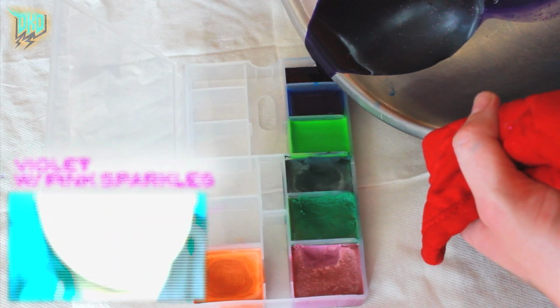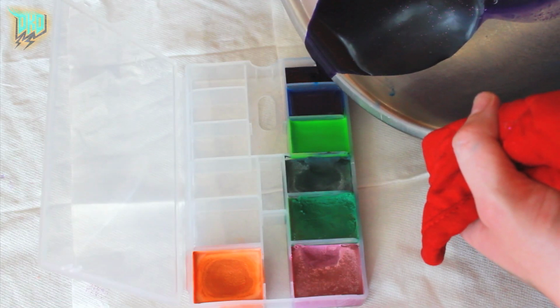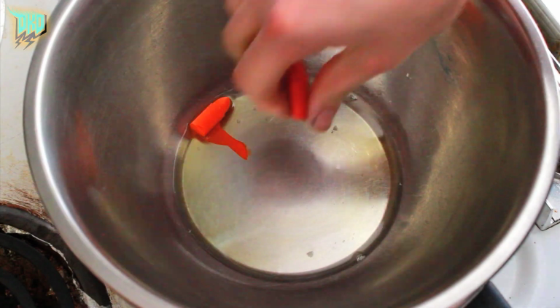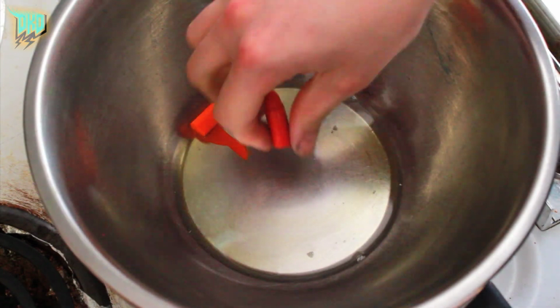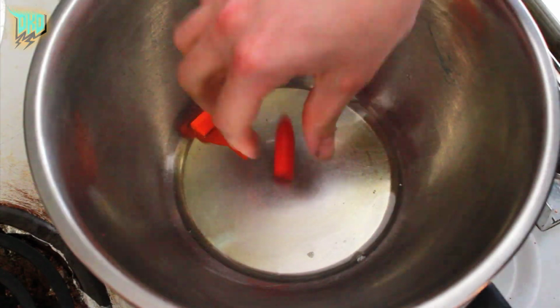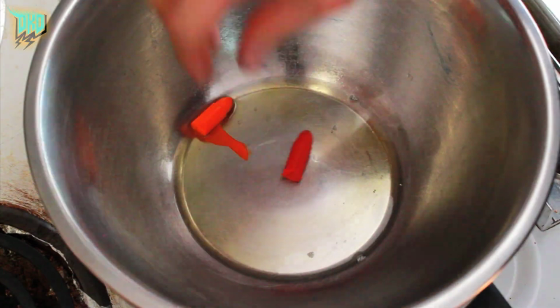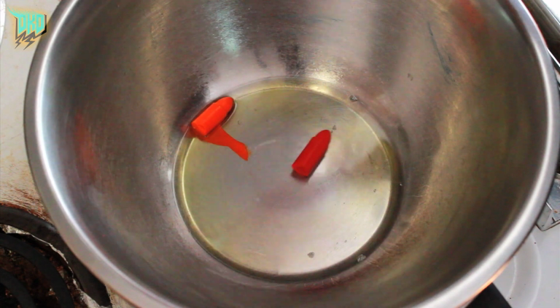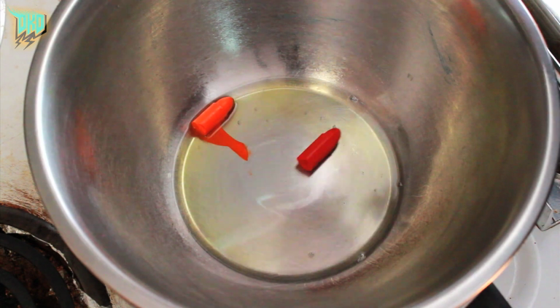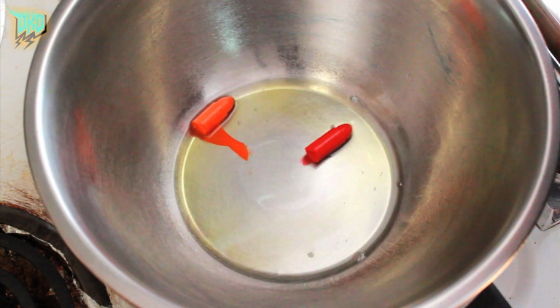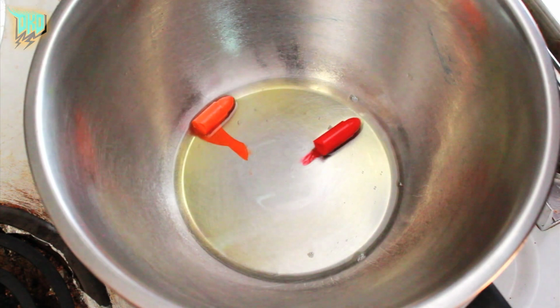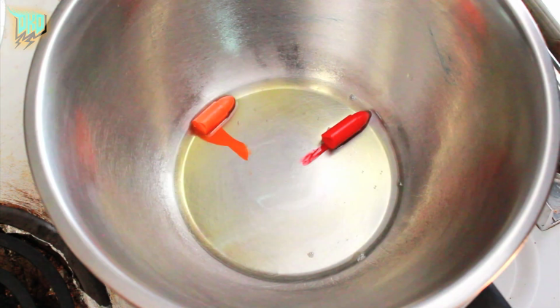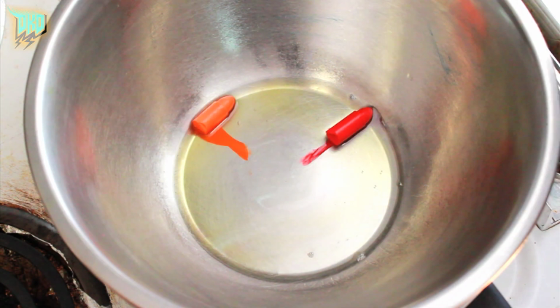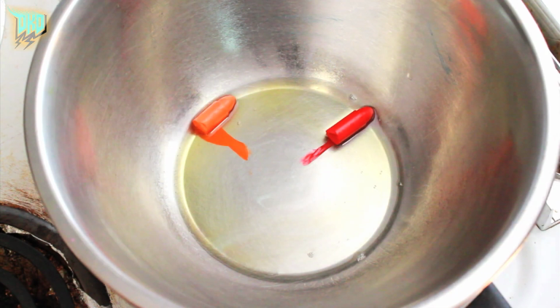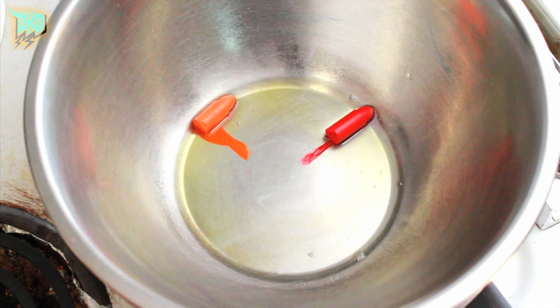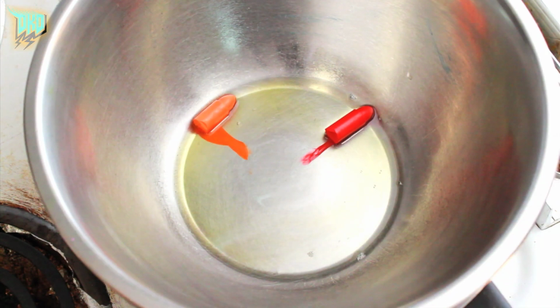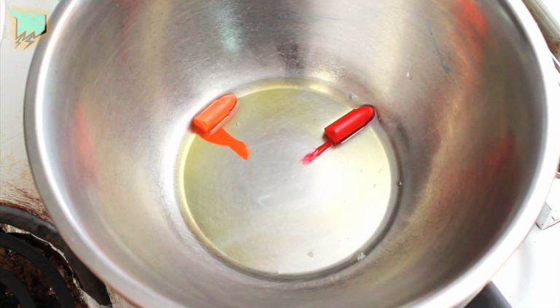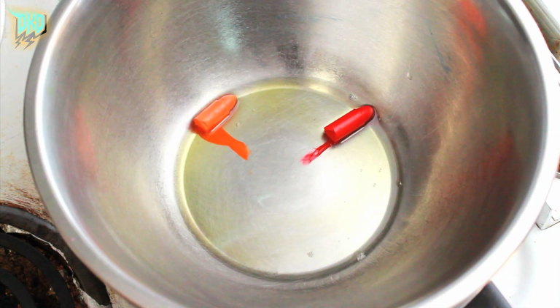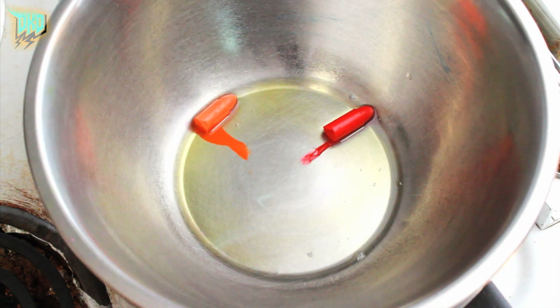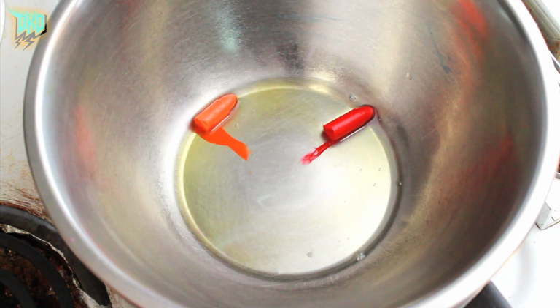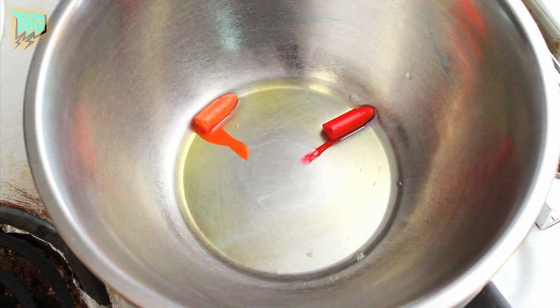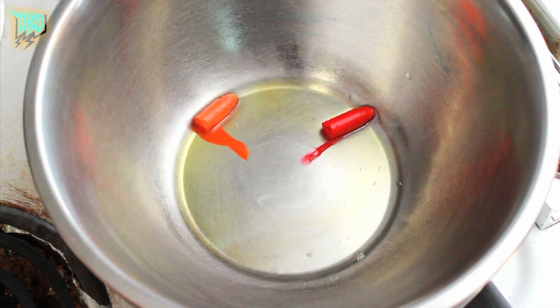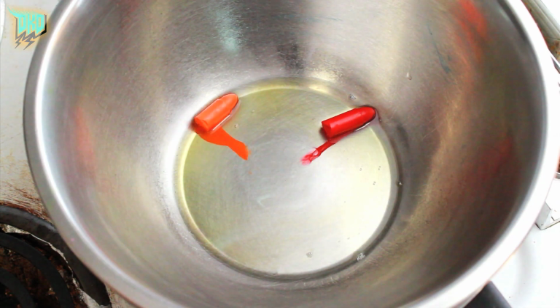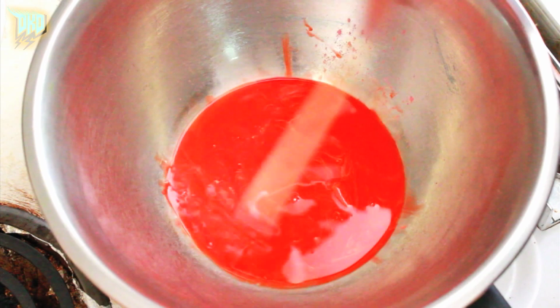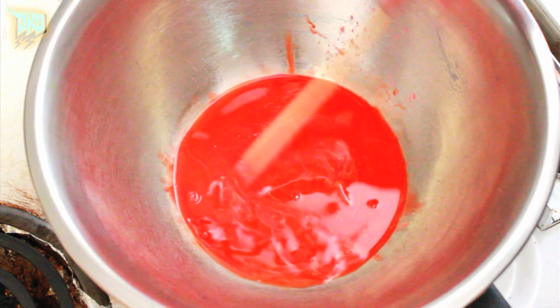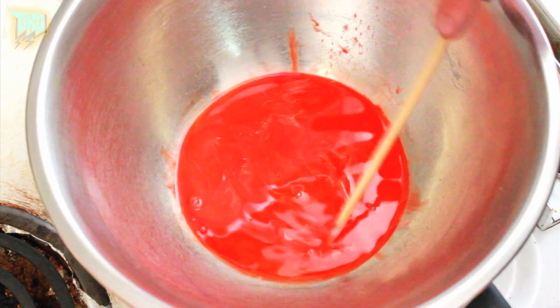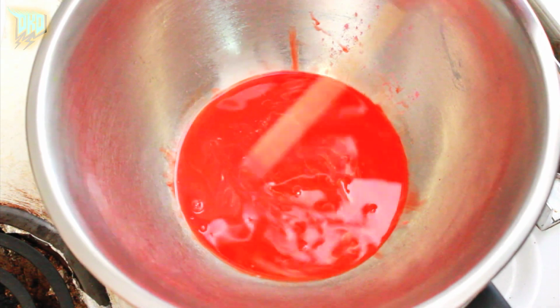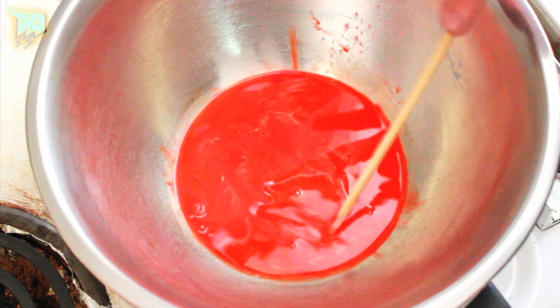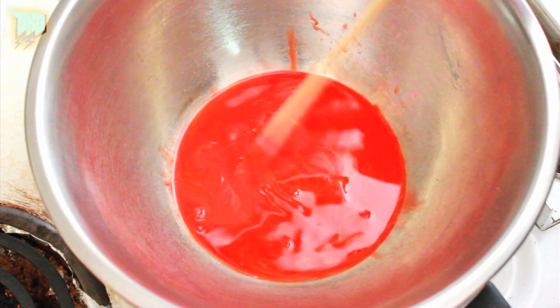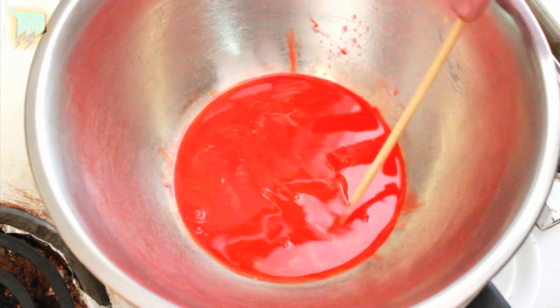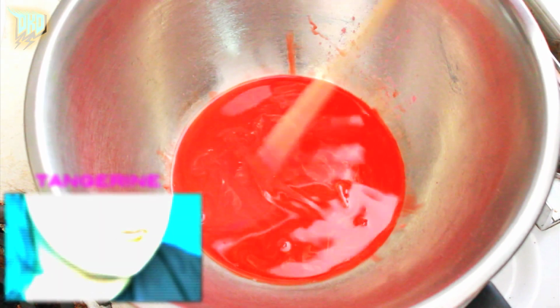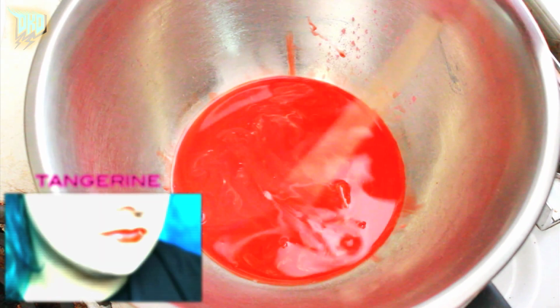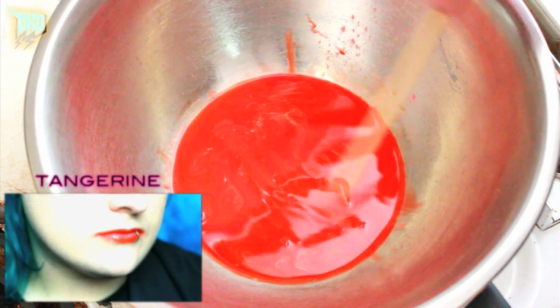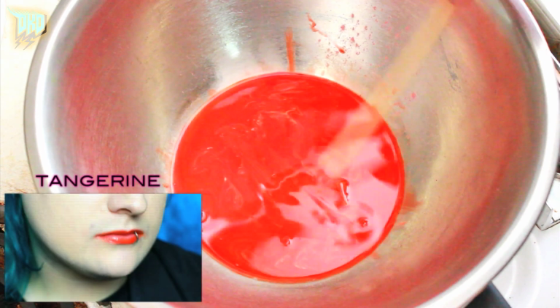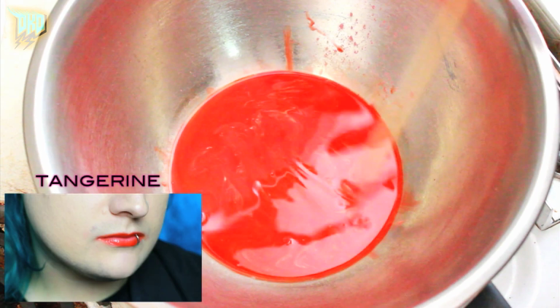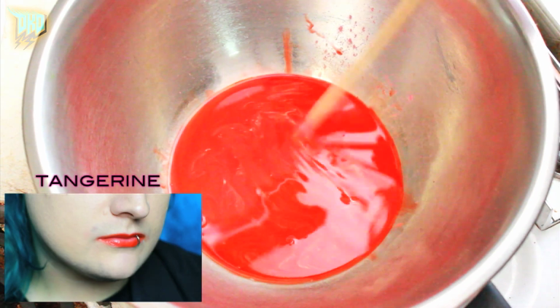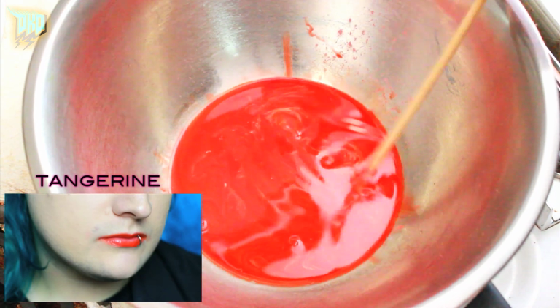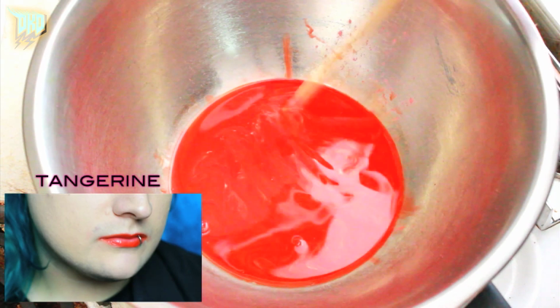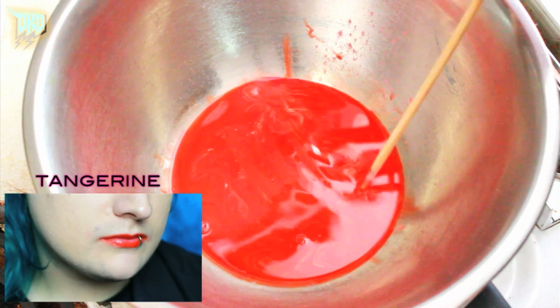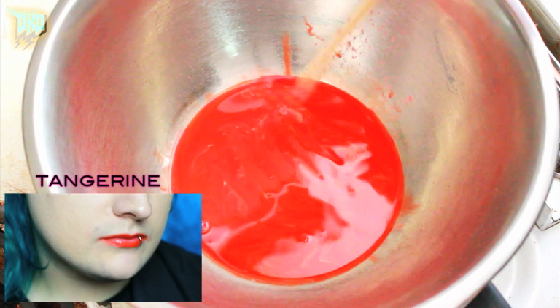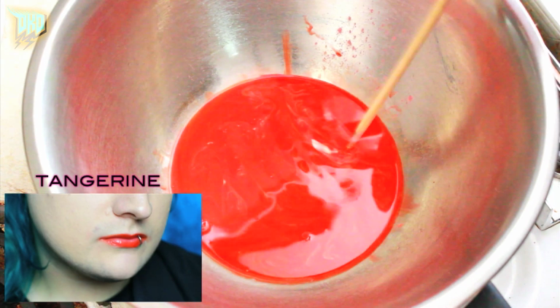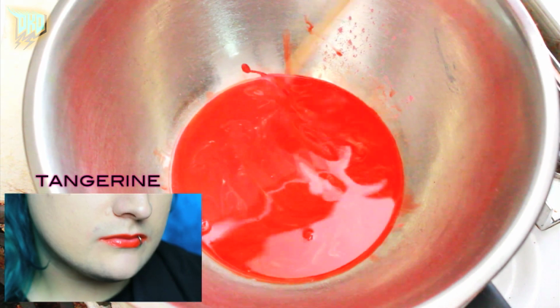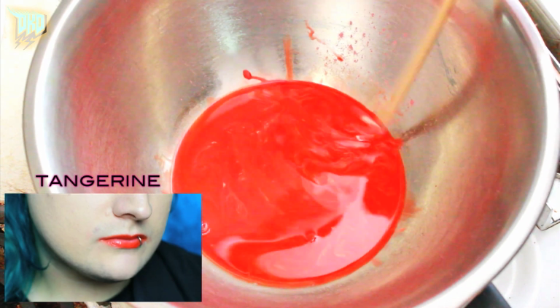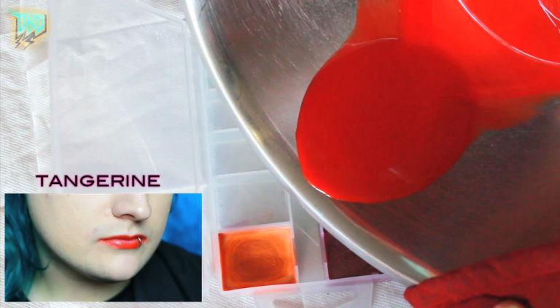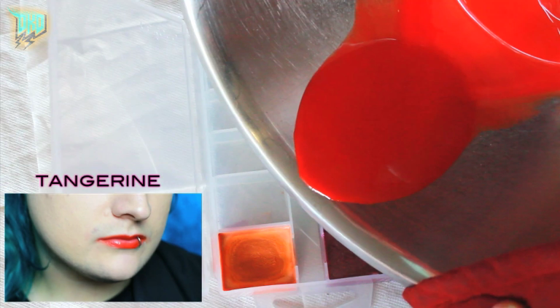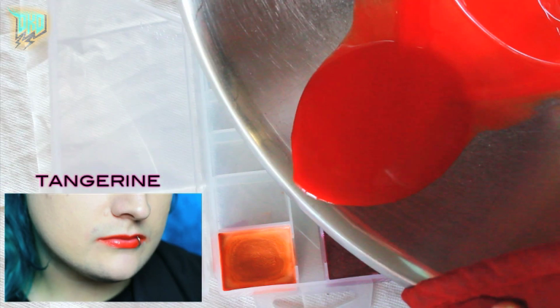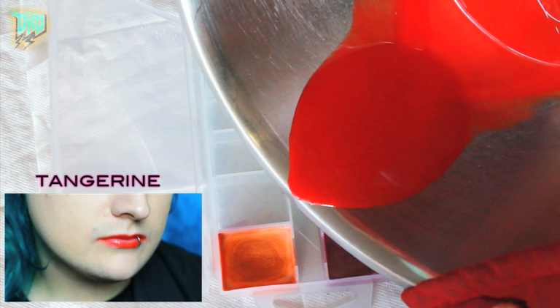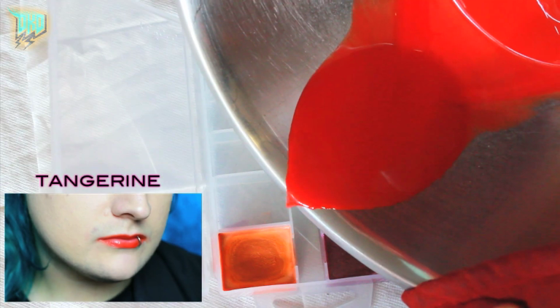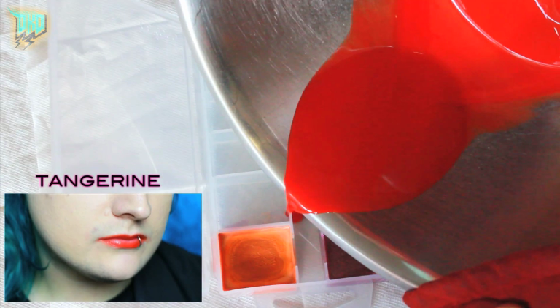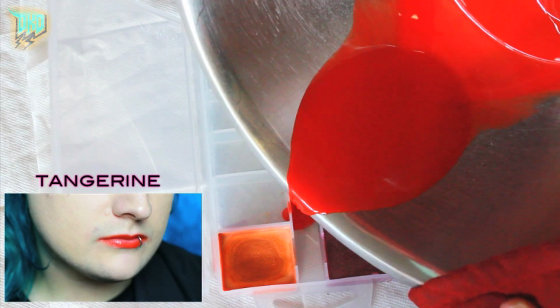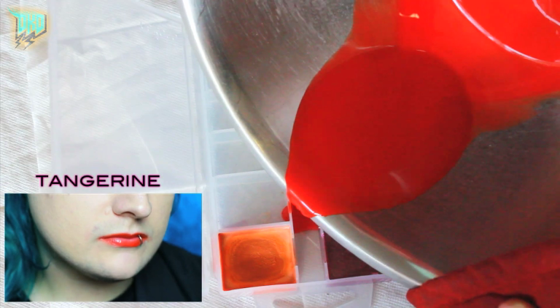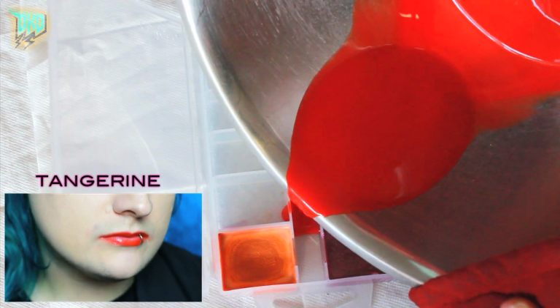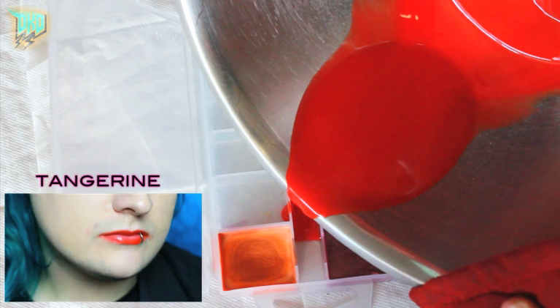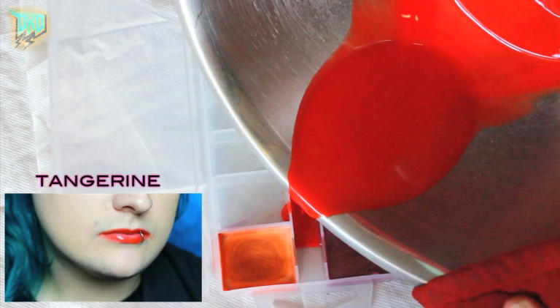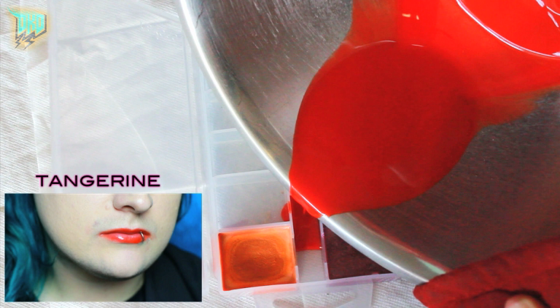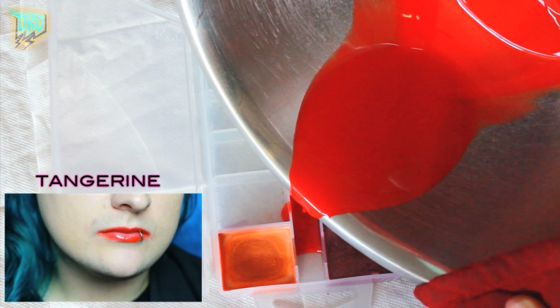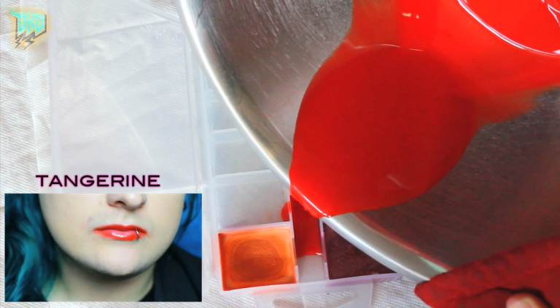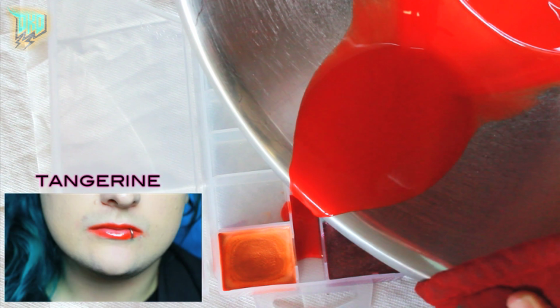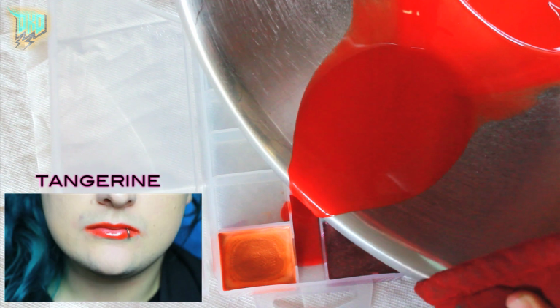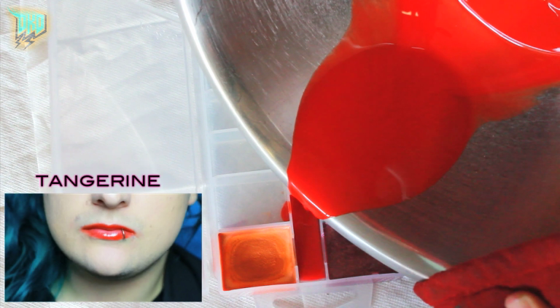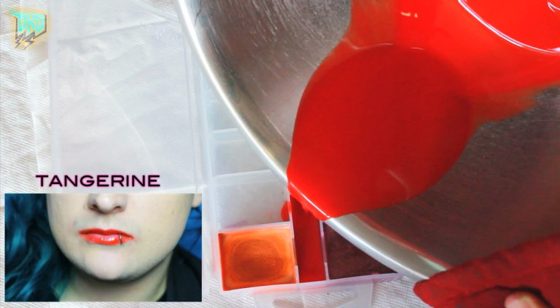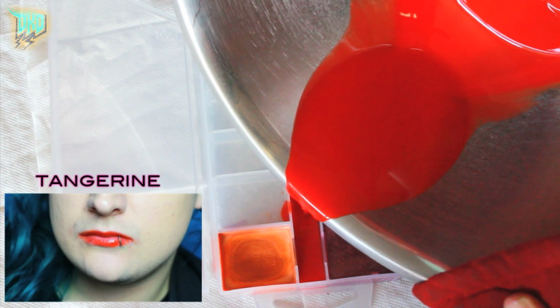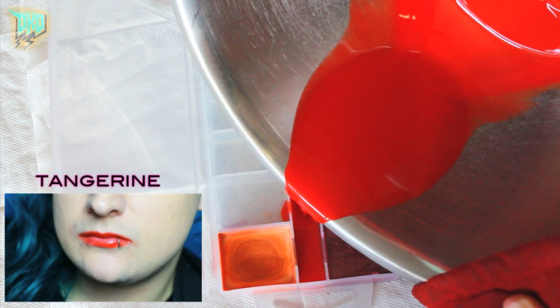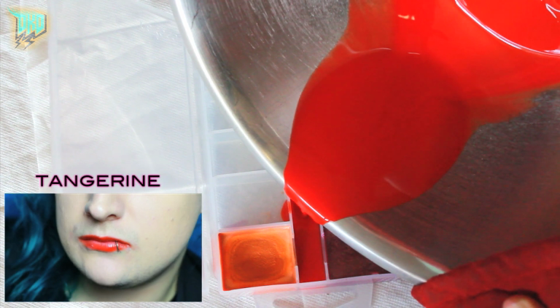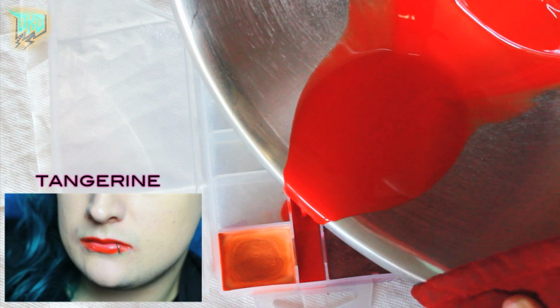For this next color I added equal amounts red and orange and it produced this gorgeous warm tangerine color.